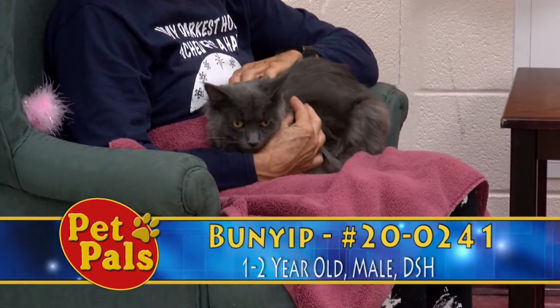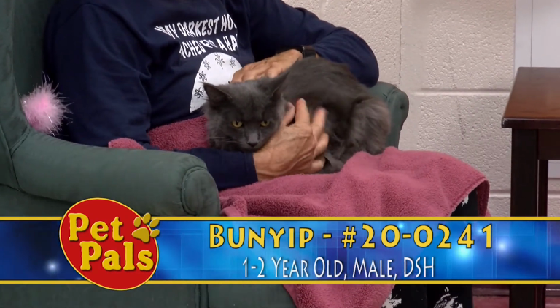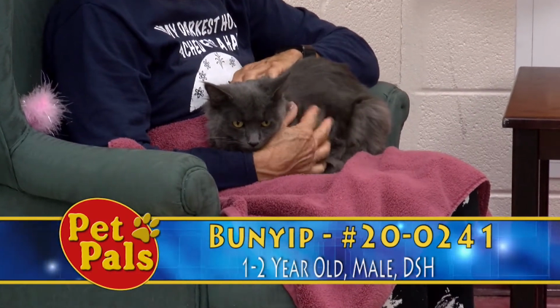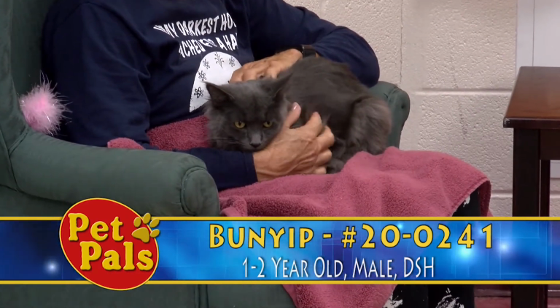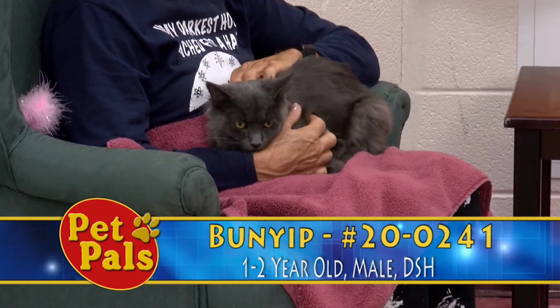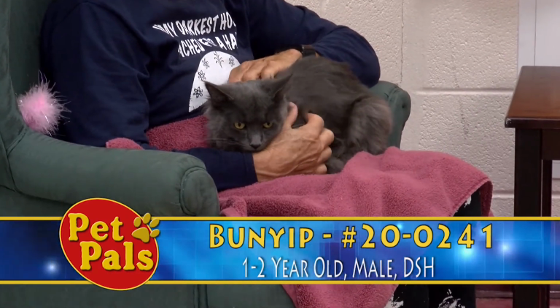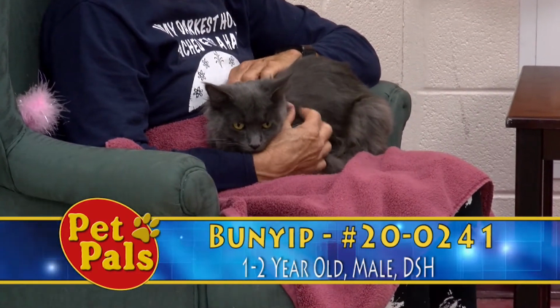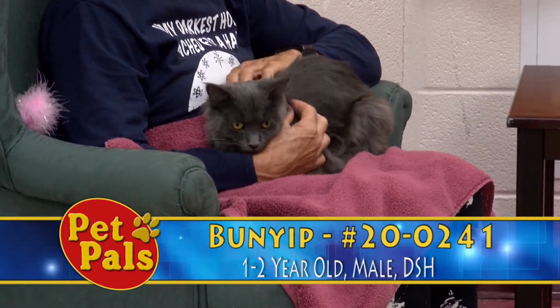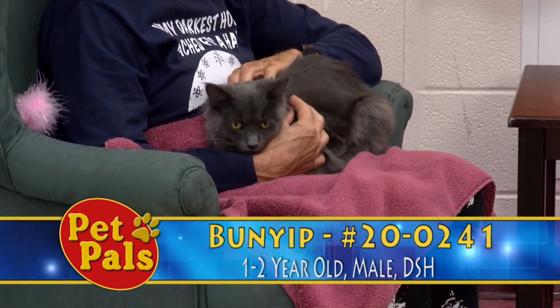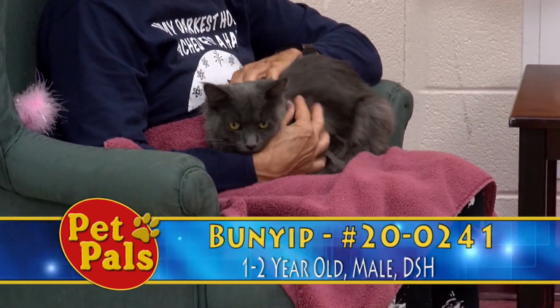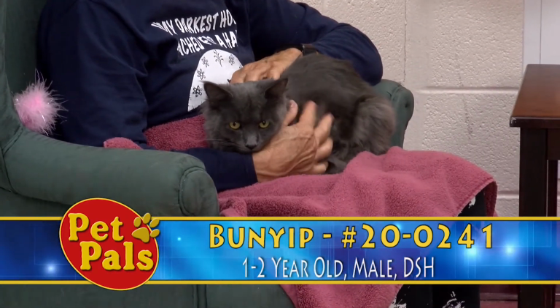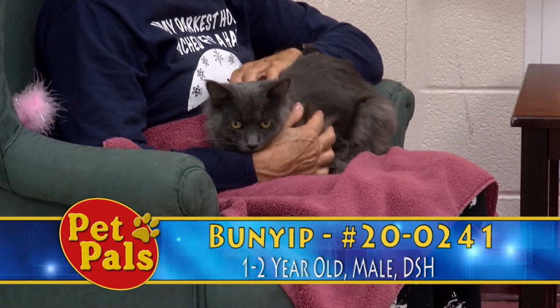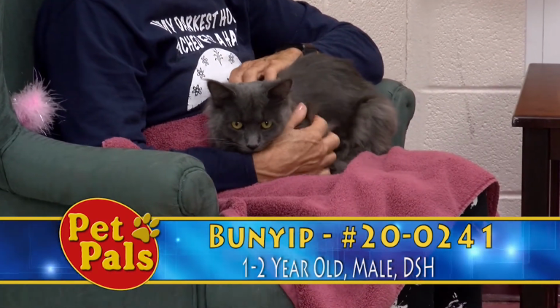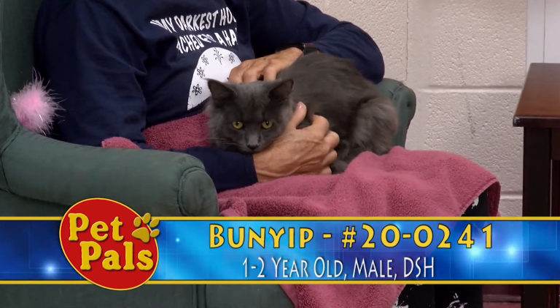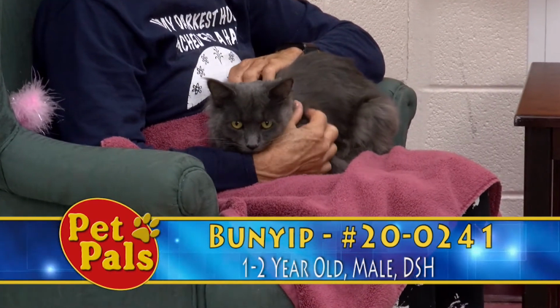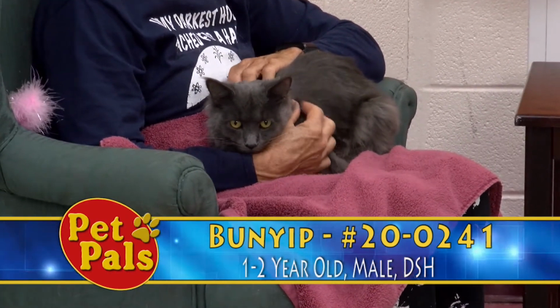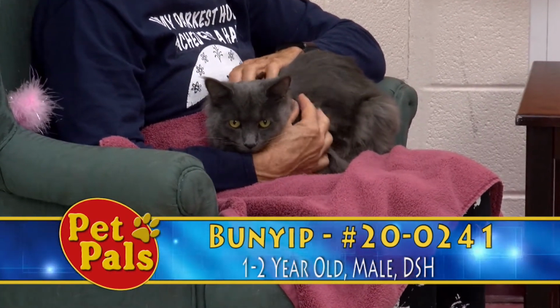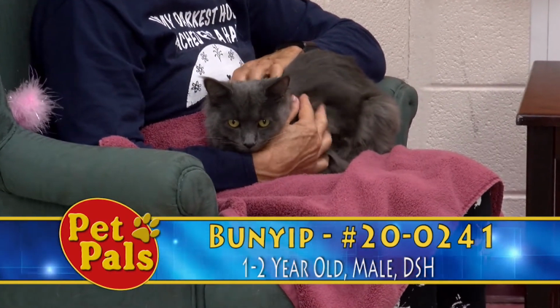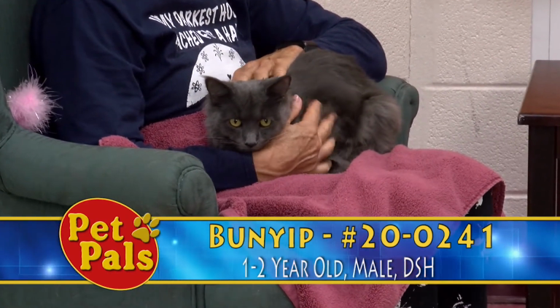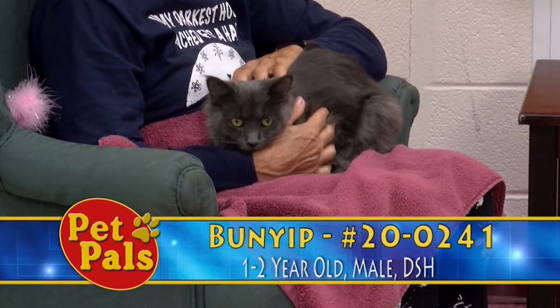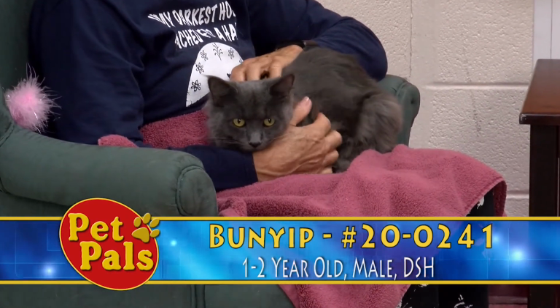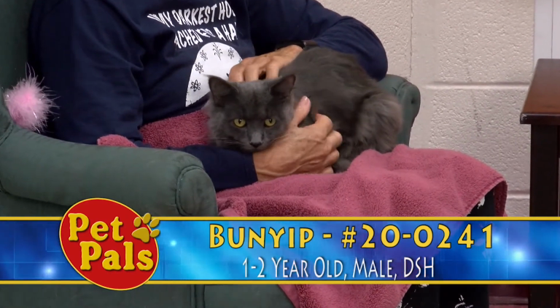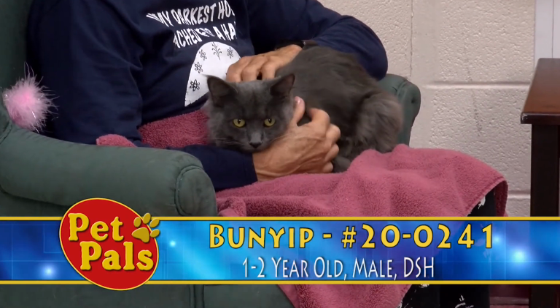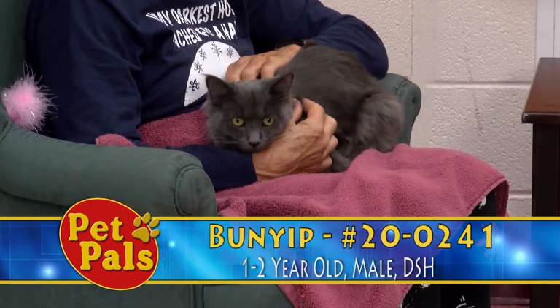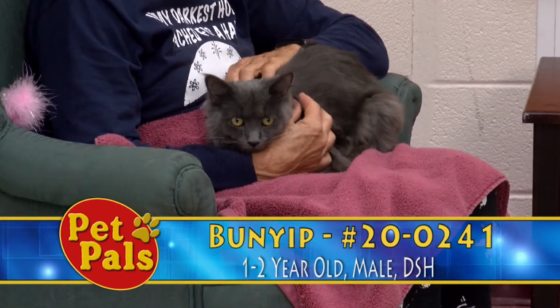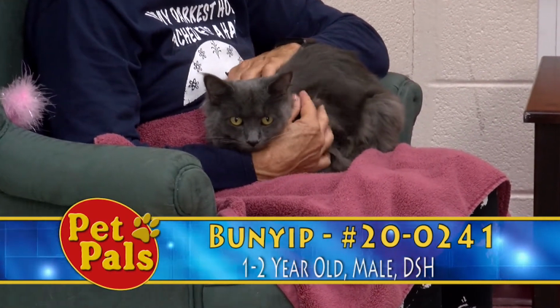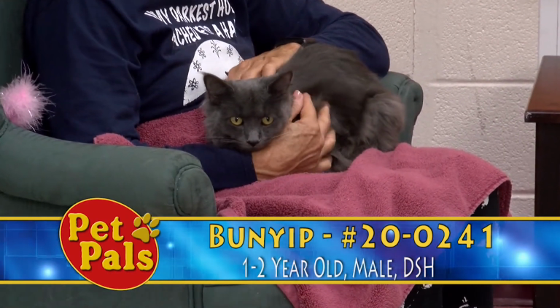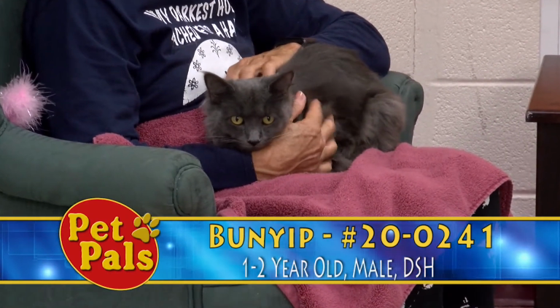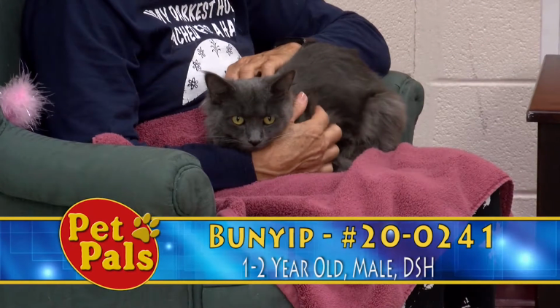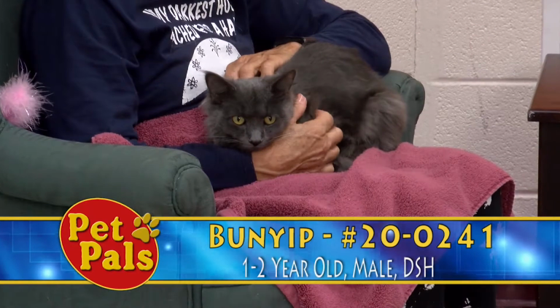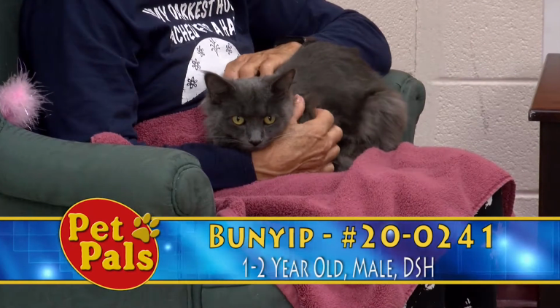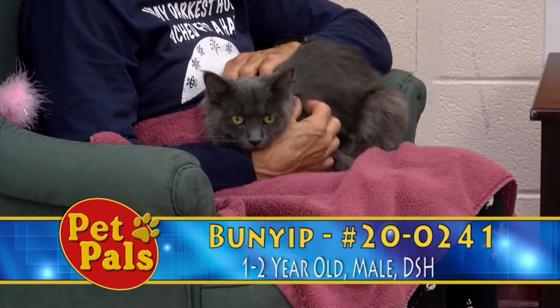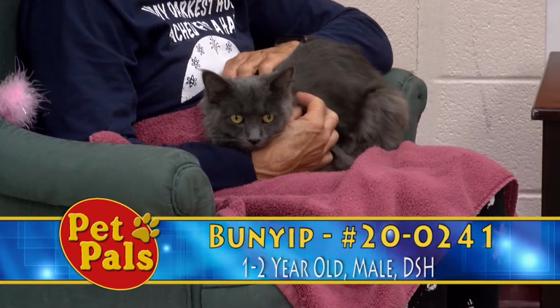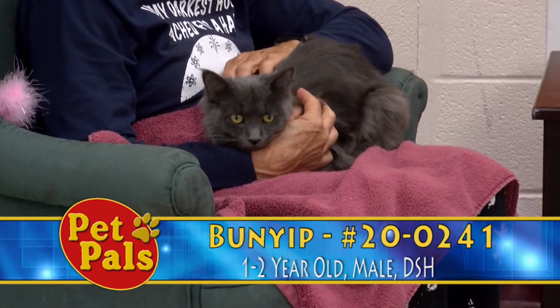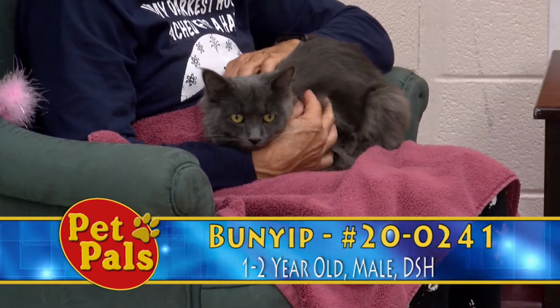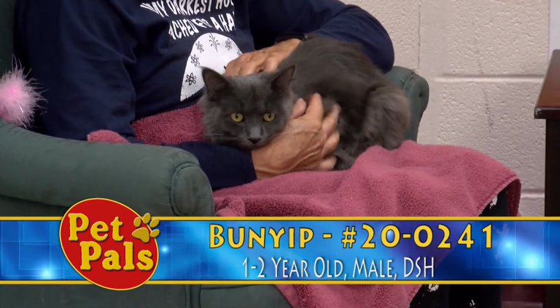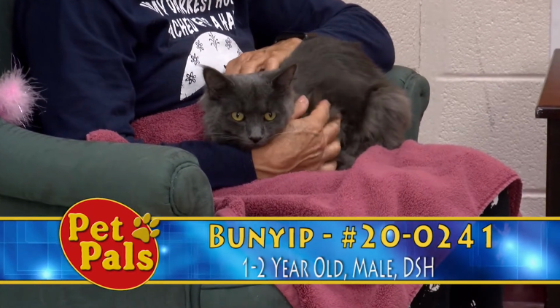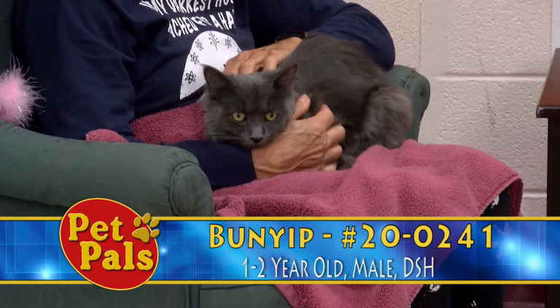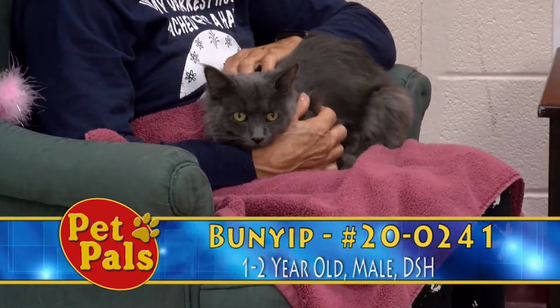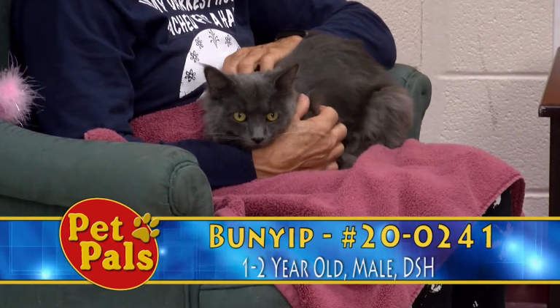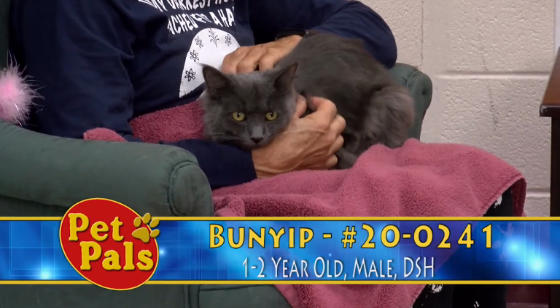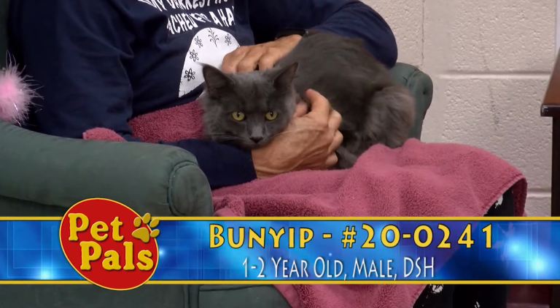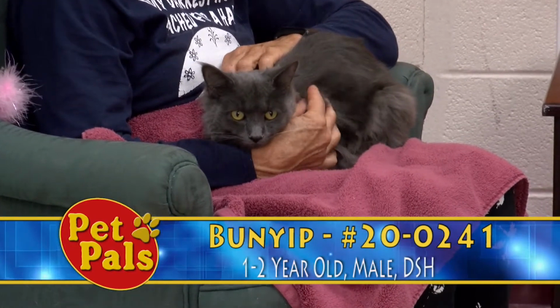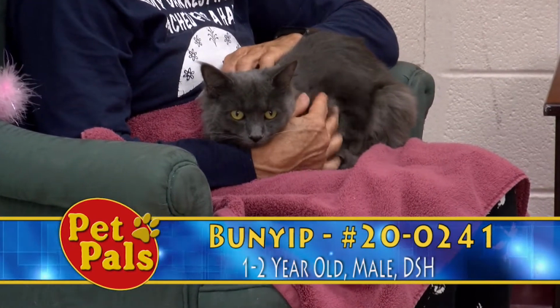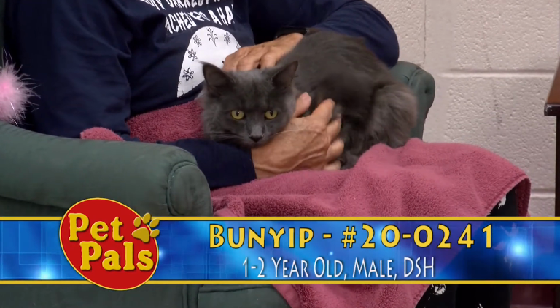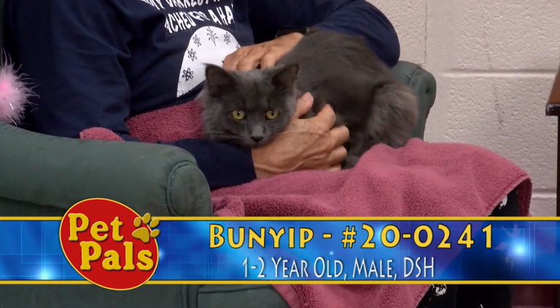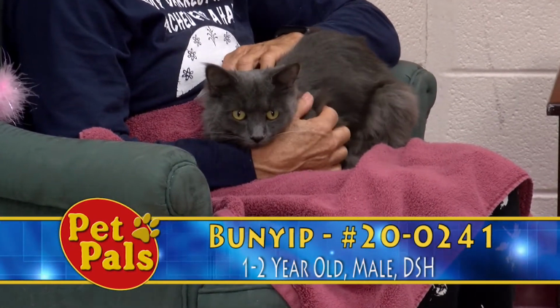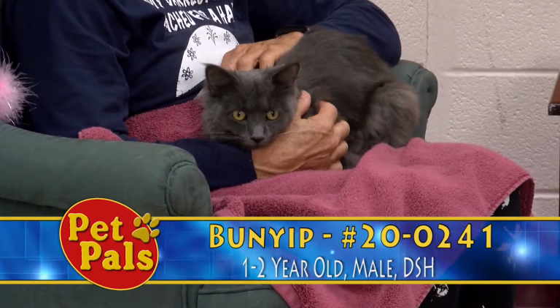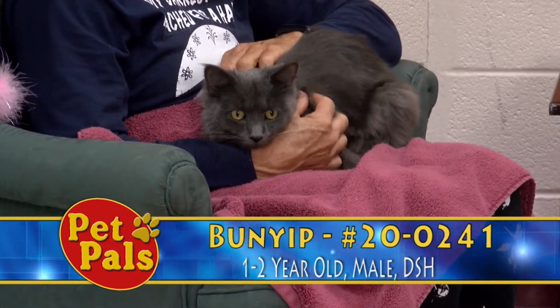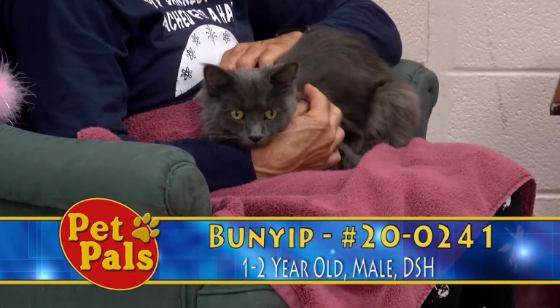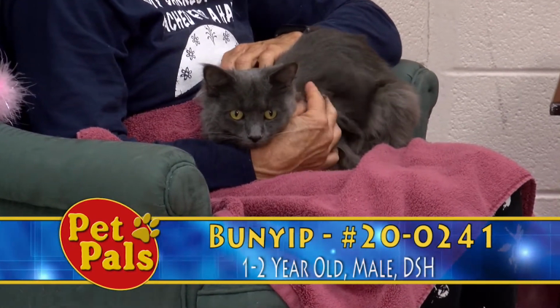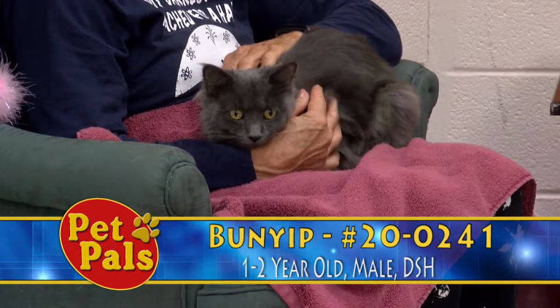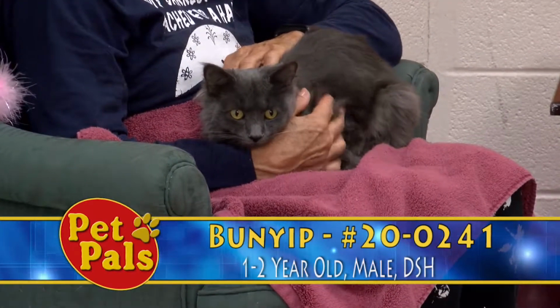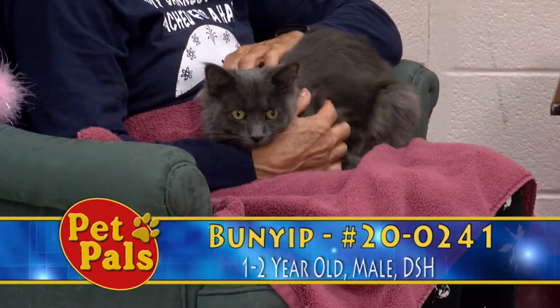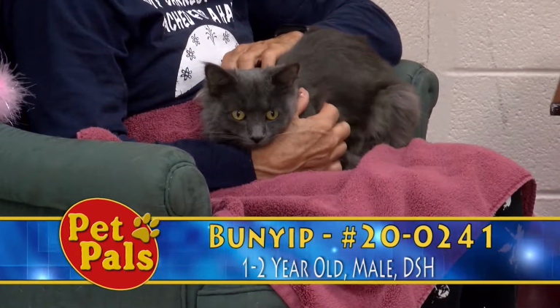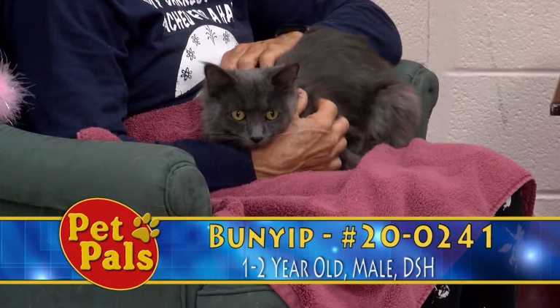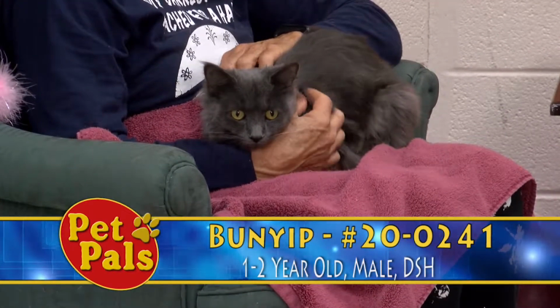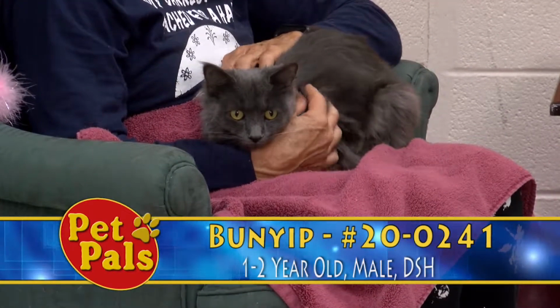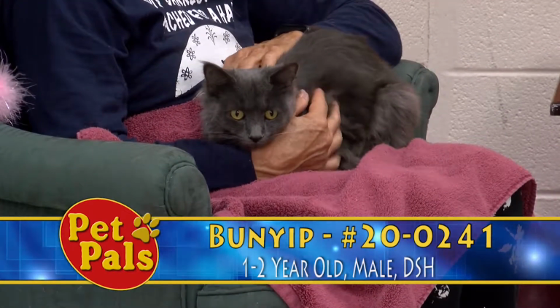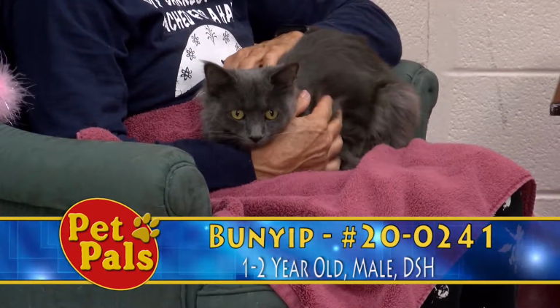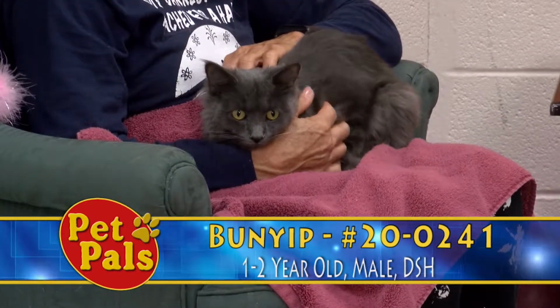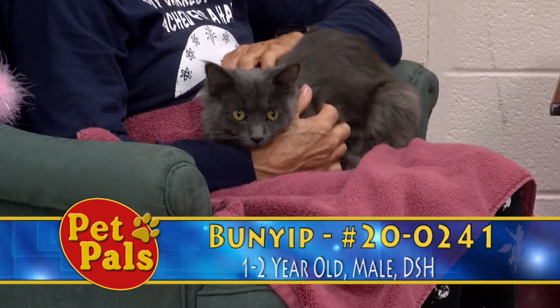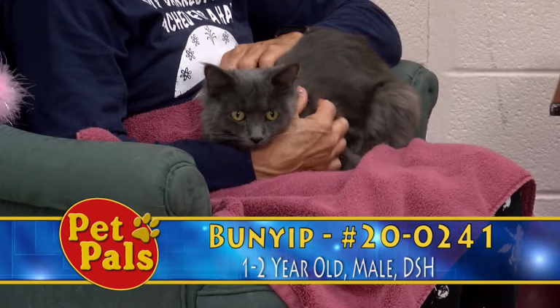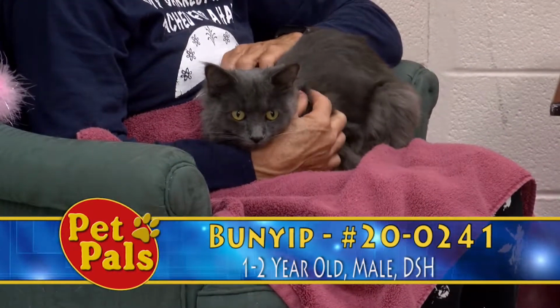He's about eight pounds, so he's an average sized cat and he's definitely going to make someone a great companion.